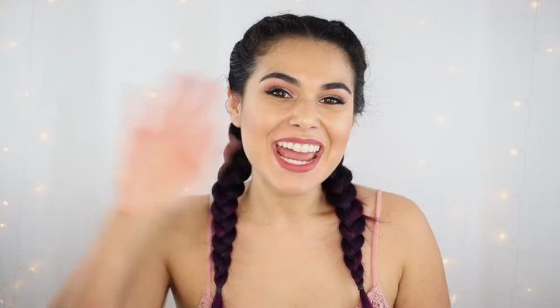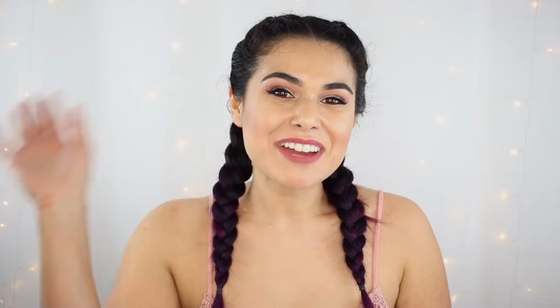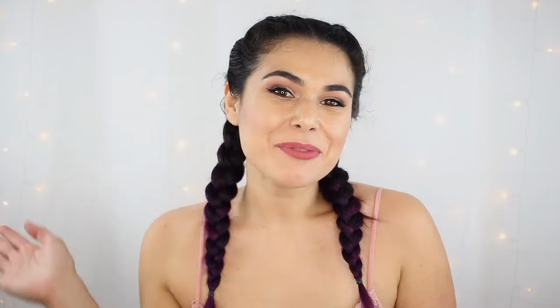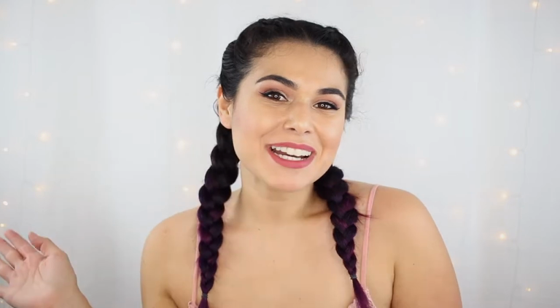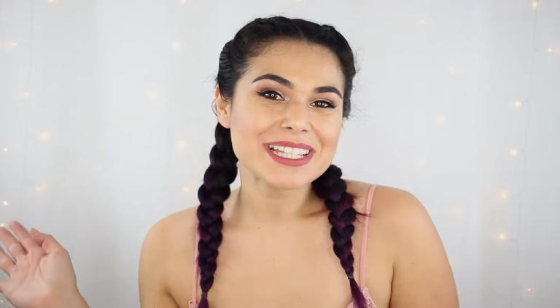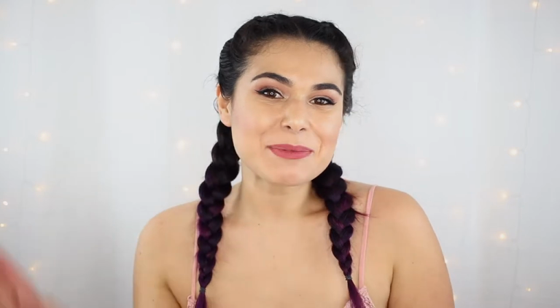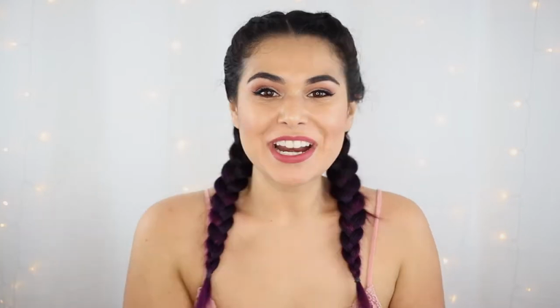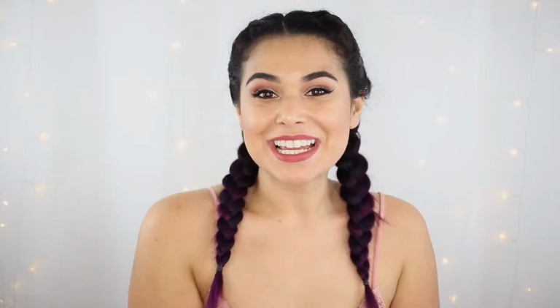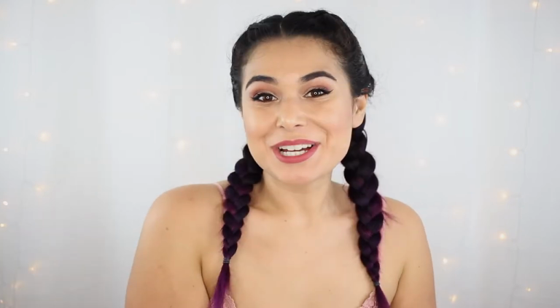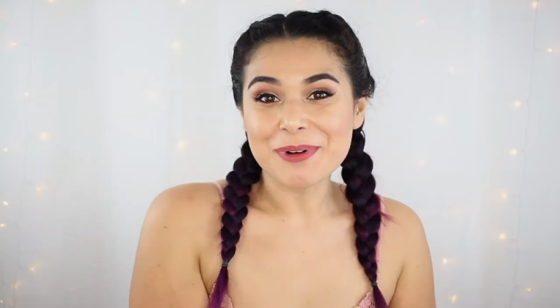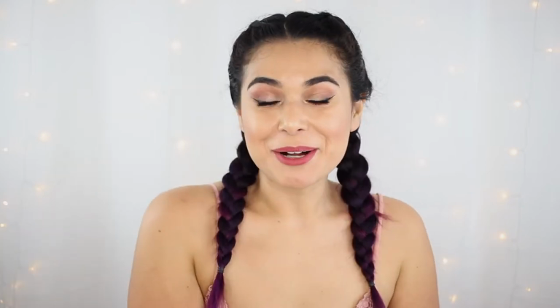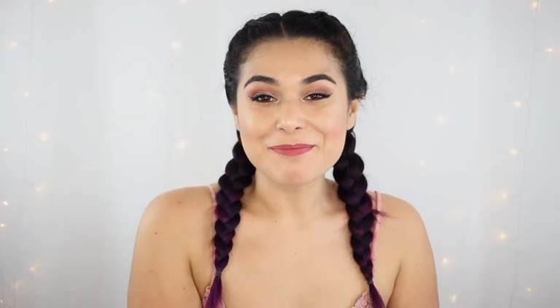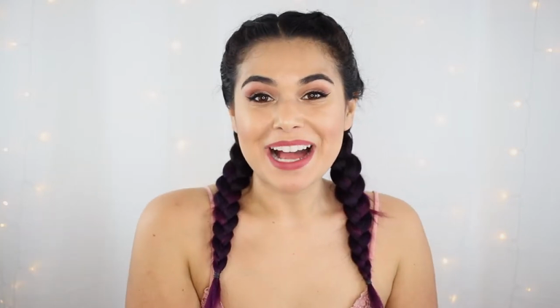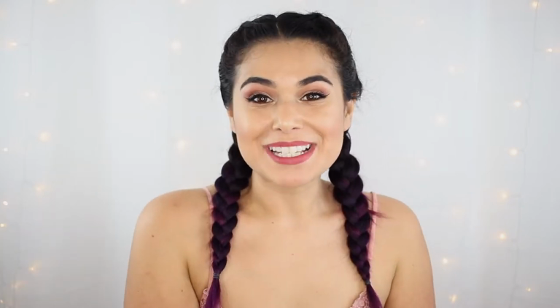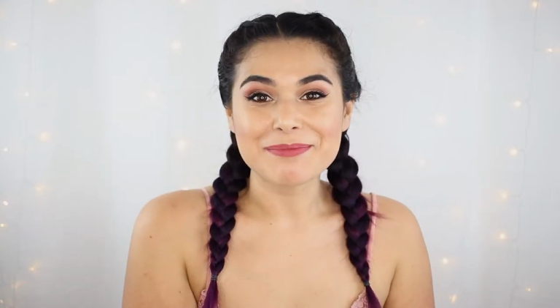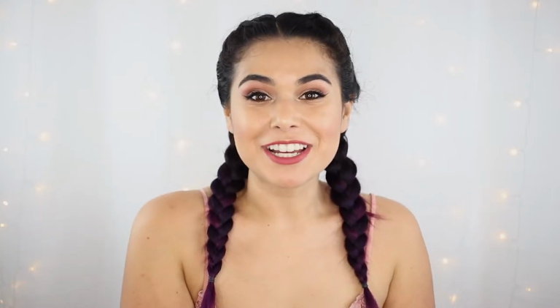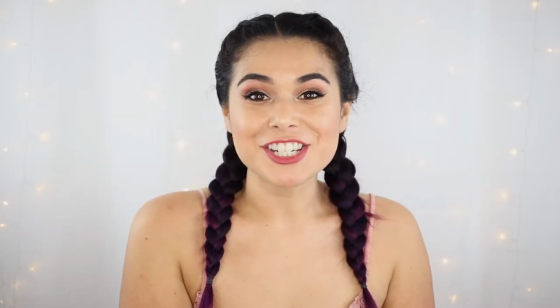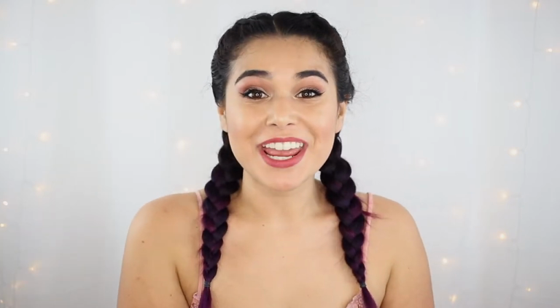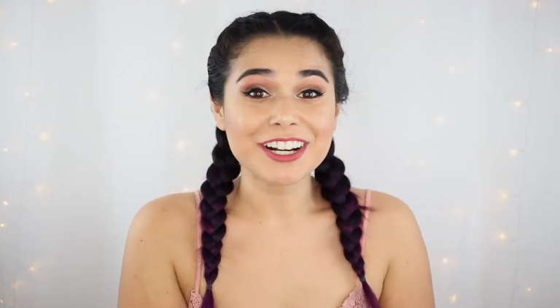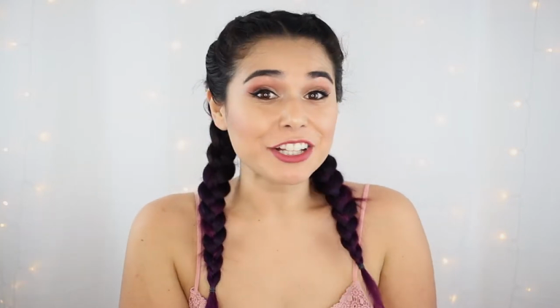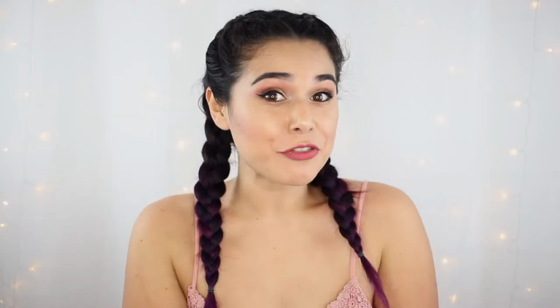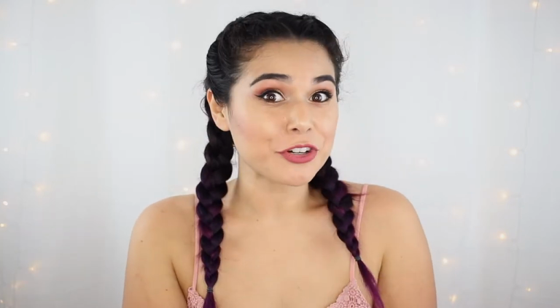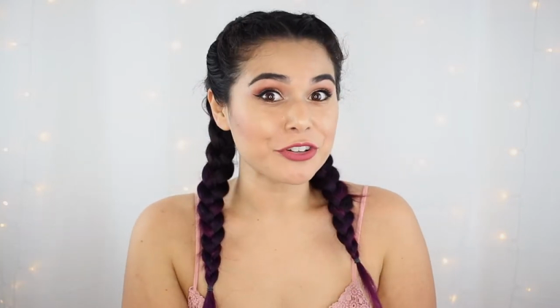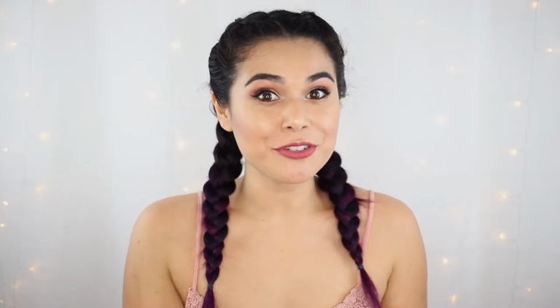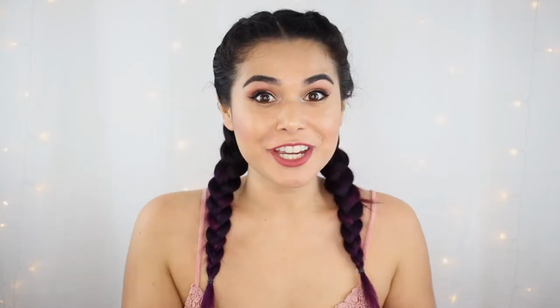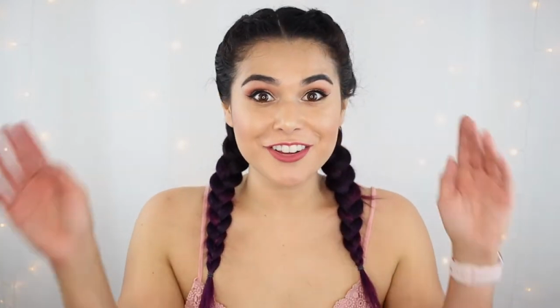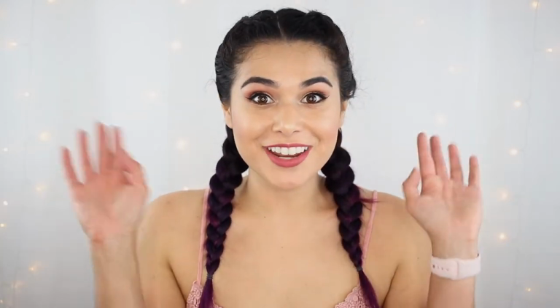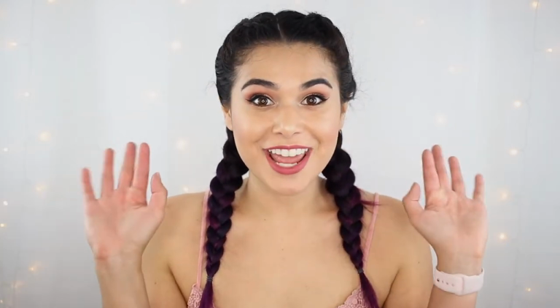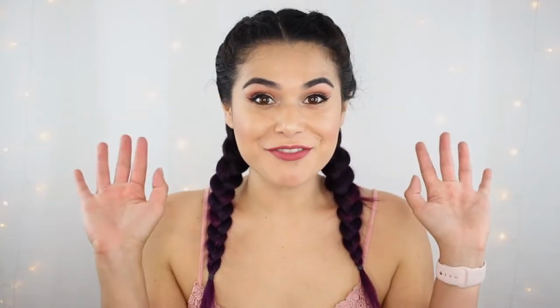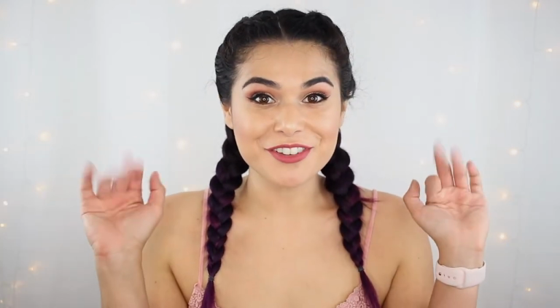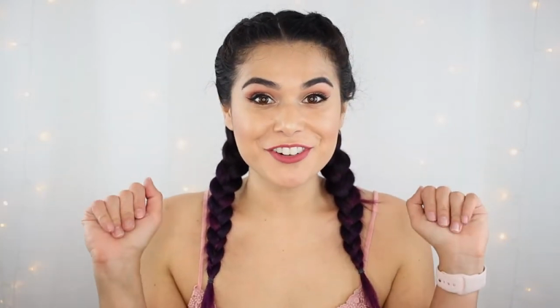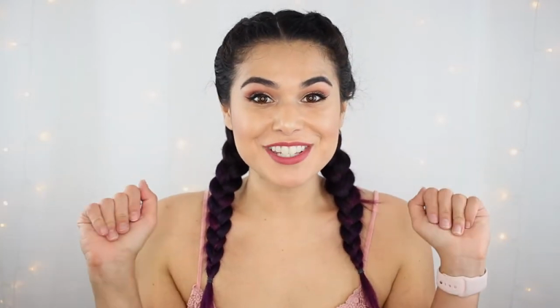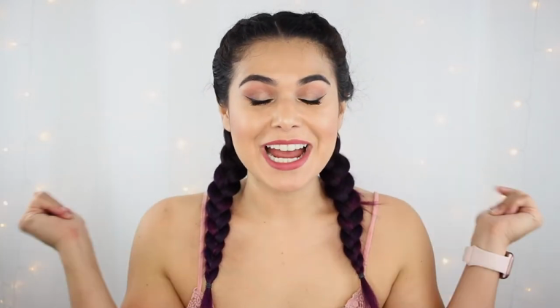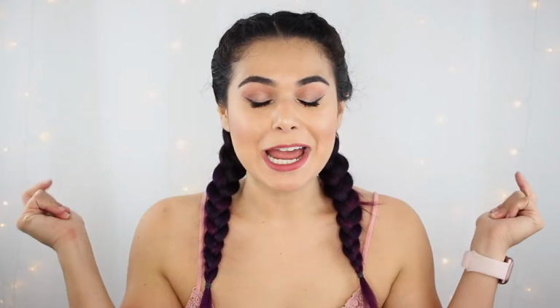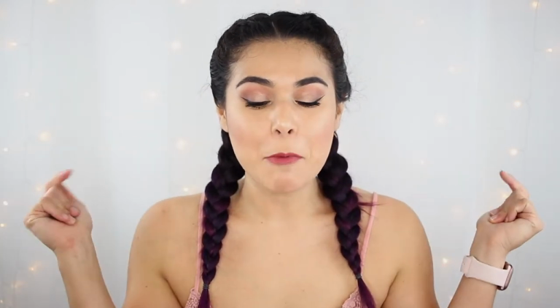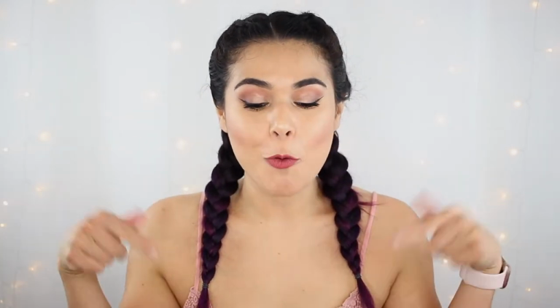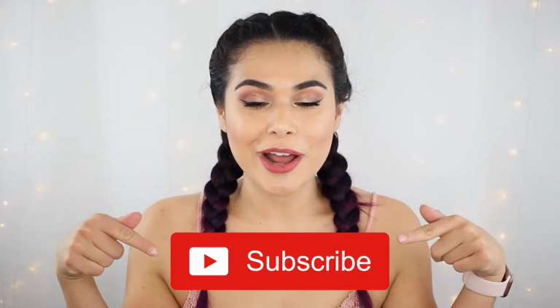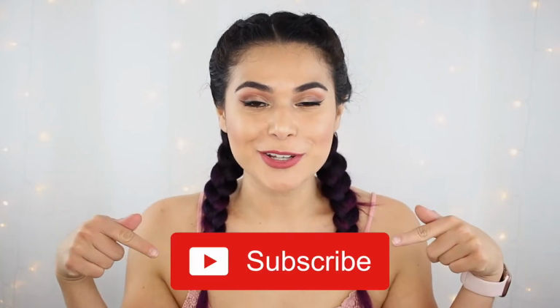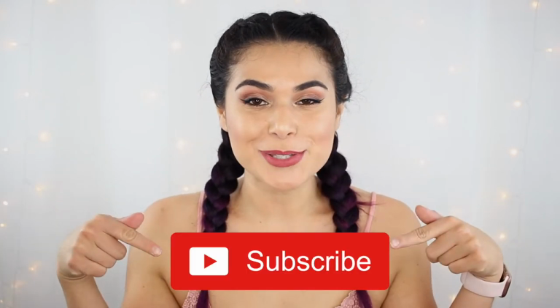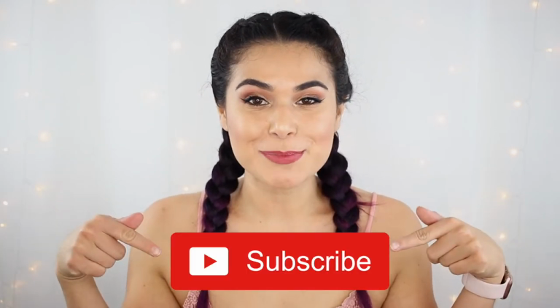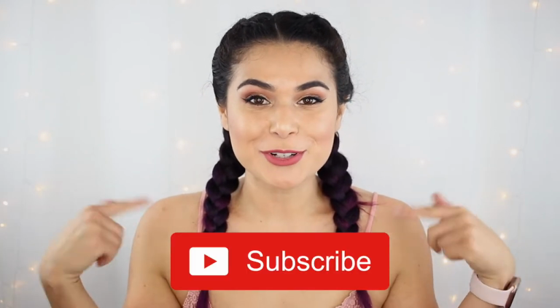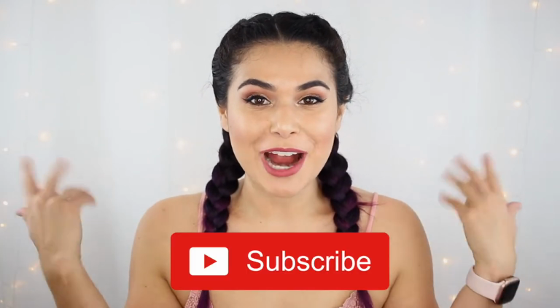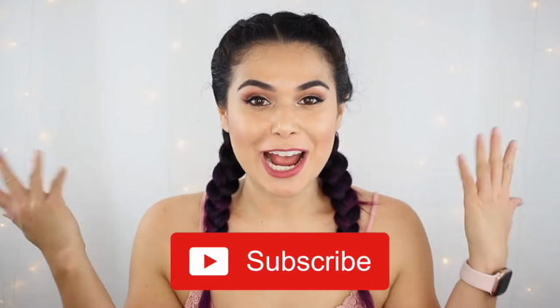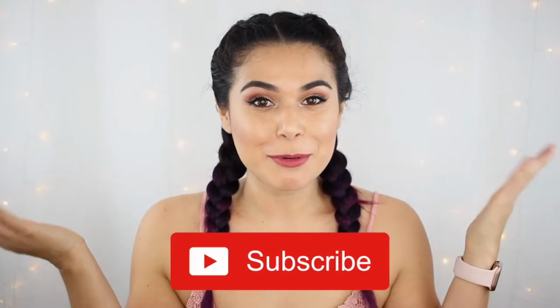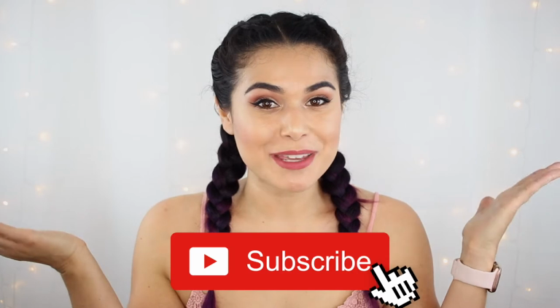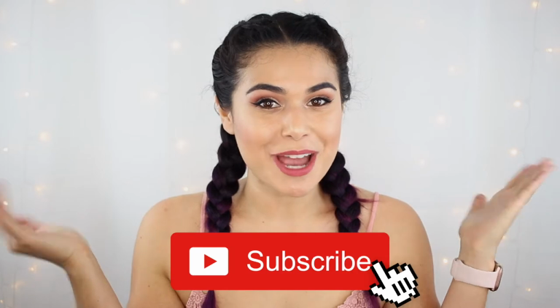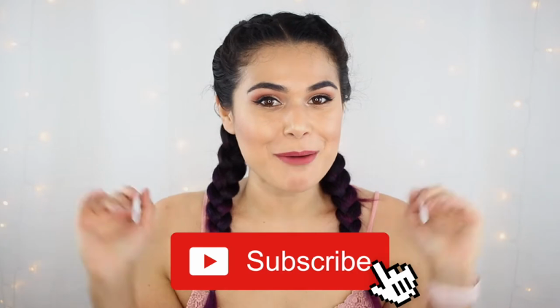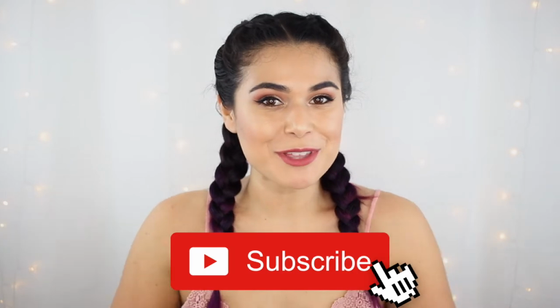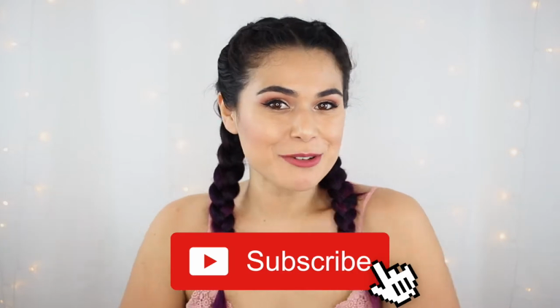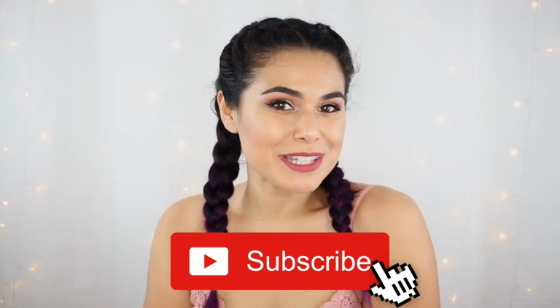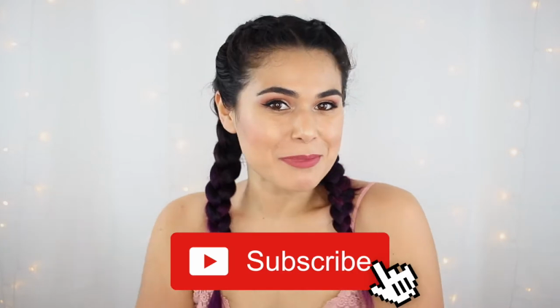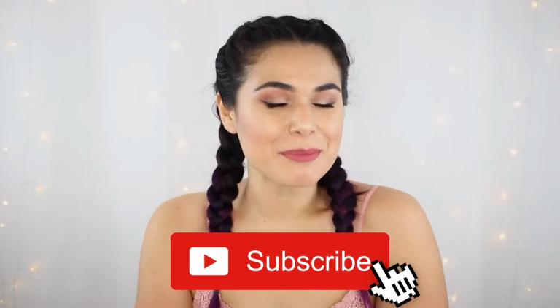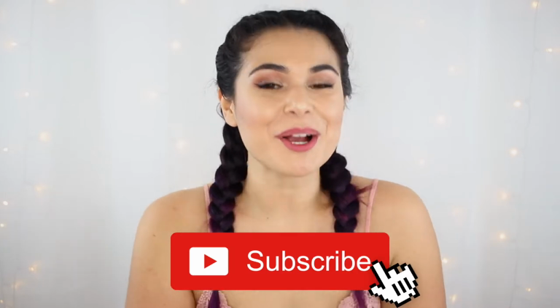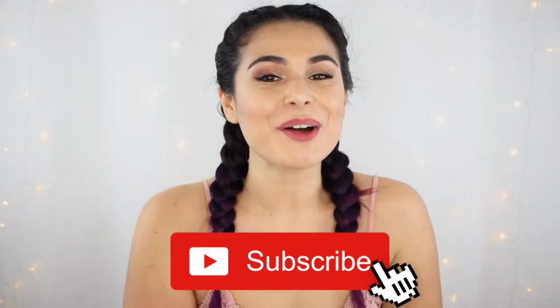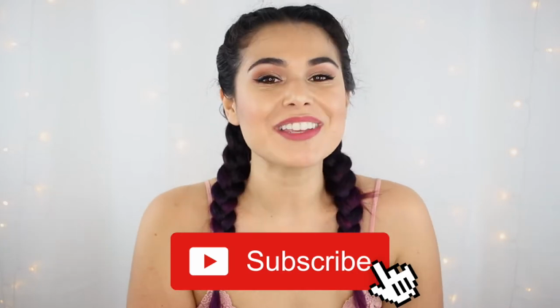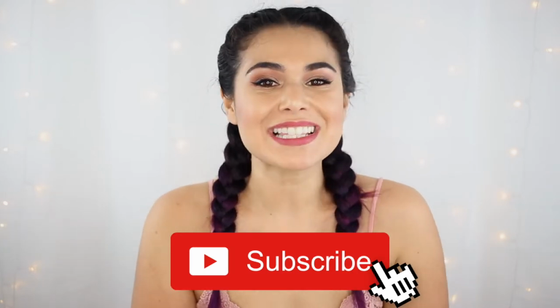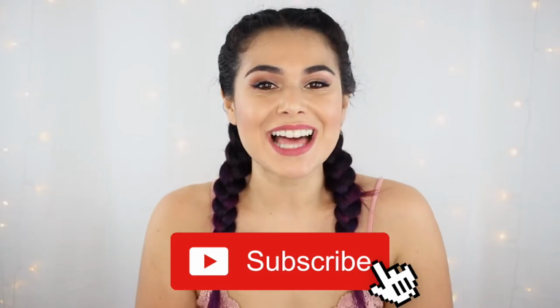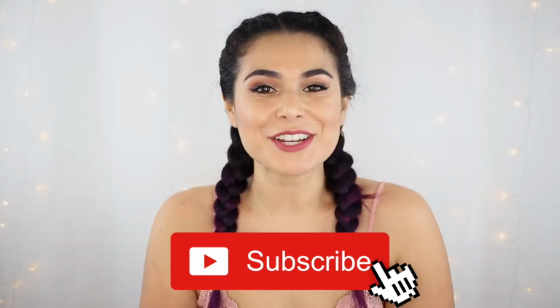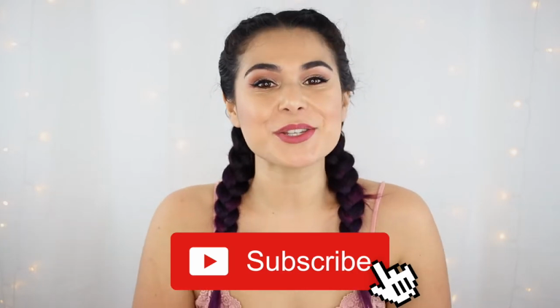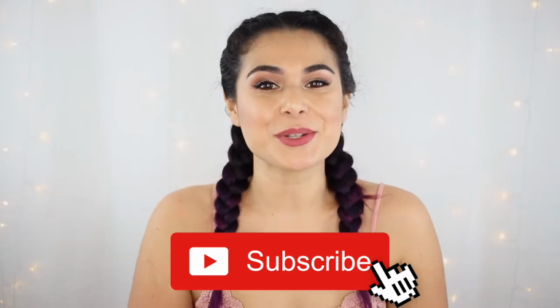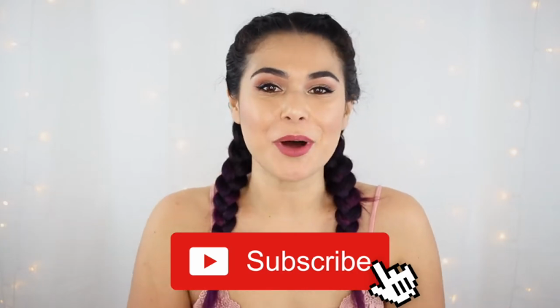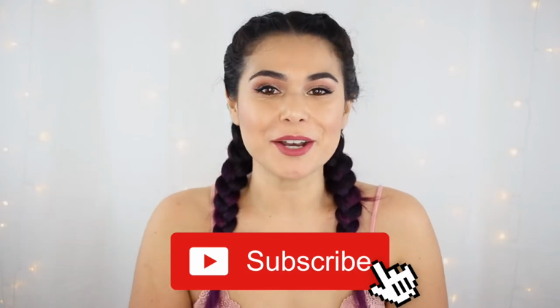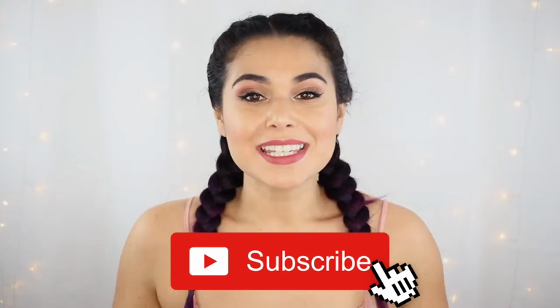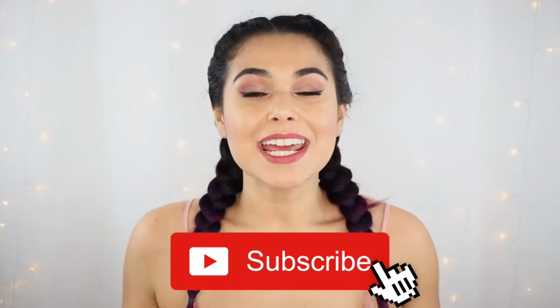Hey everyone, it's Miranda. Welcome back to my channel. If you're new here, then hey for the first time — why don't you subscribe and become the newest member of the Slashed Squad today?